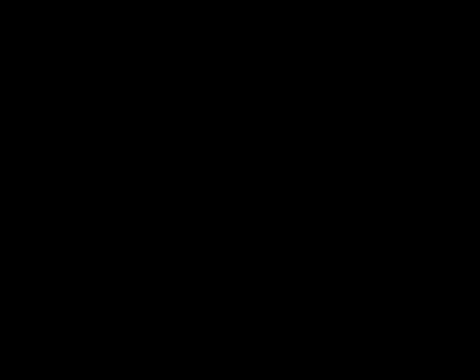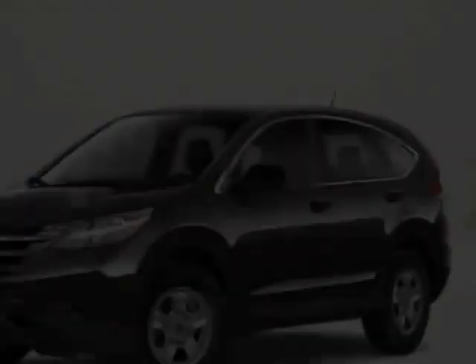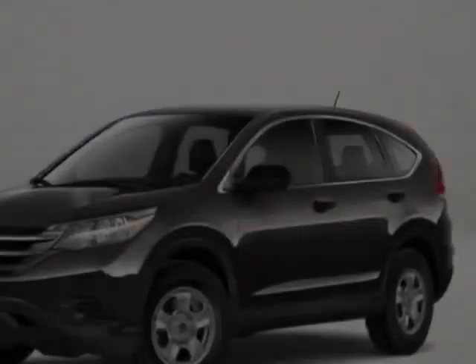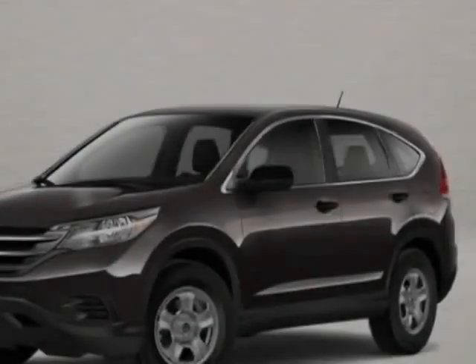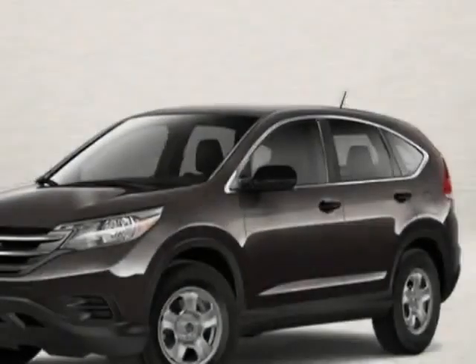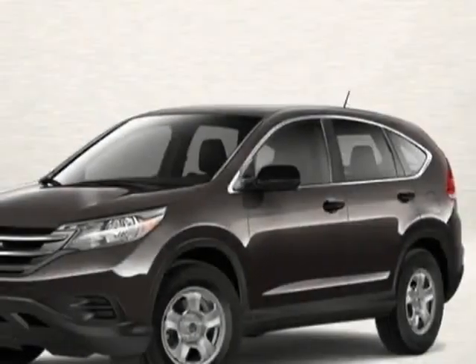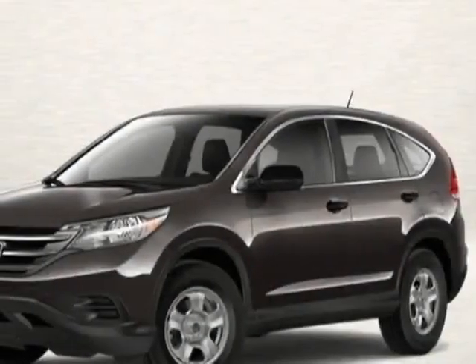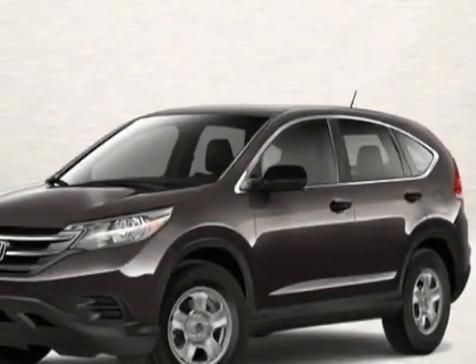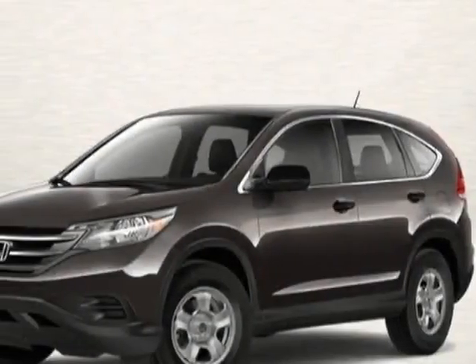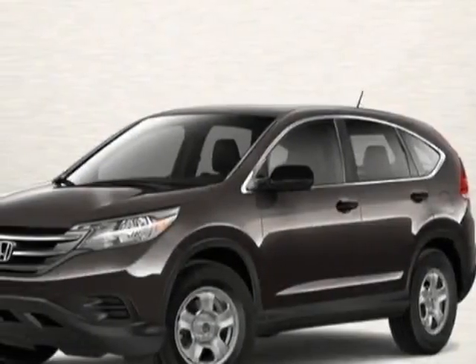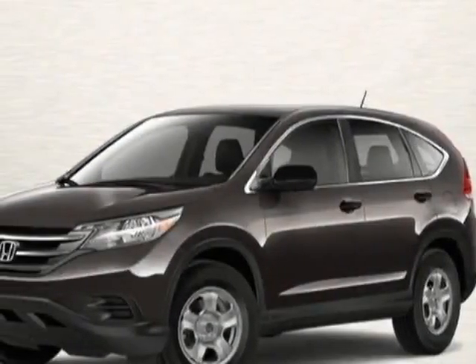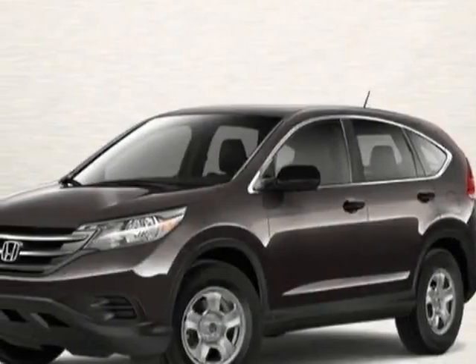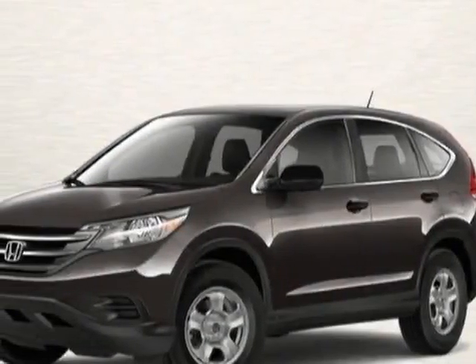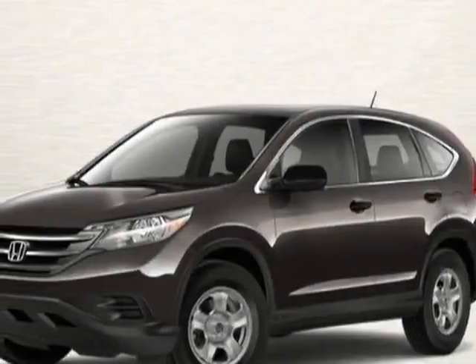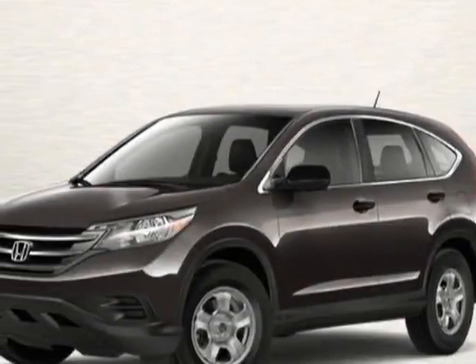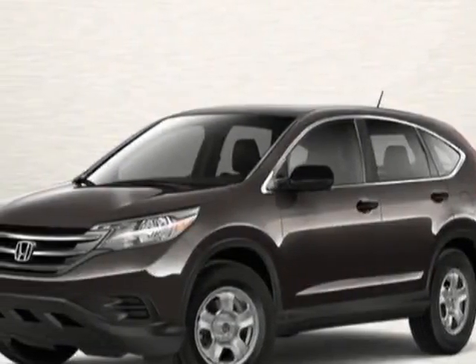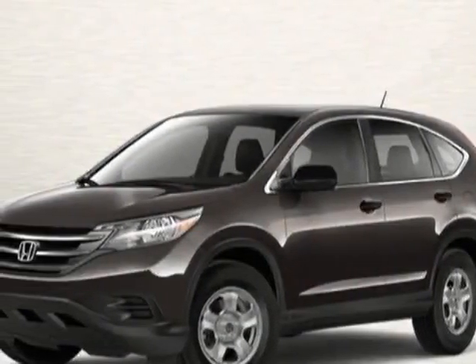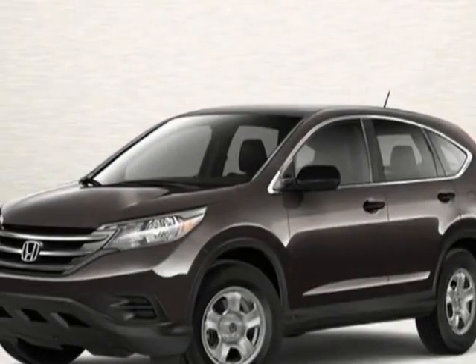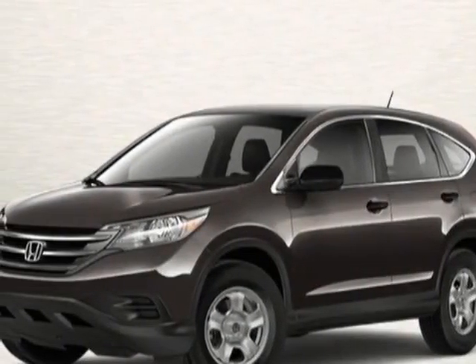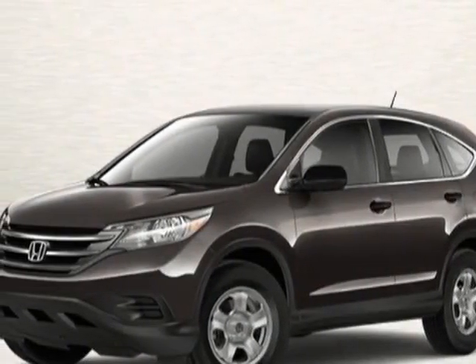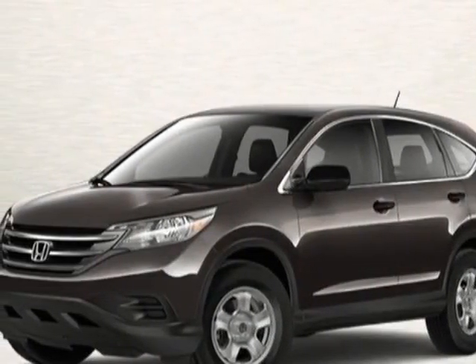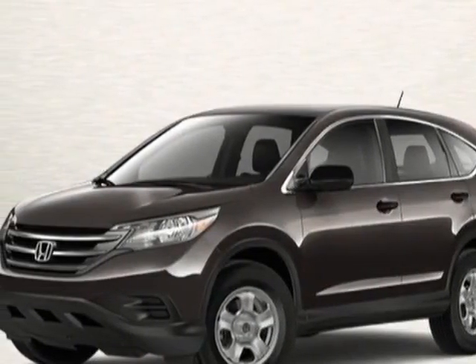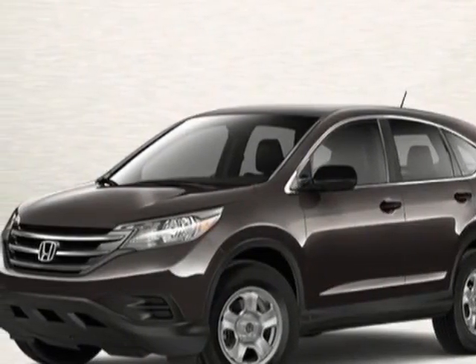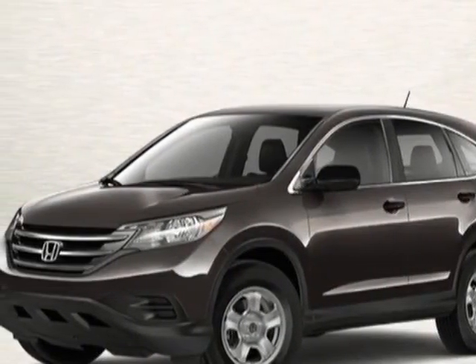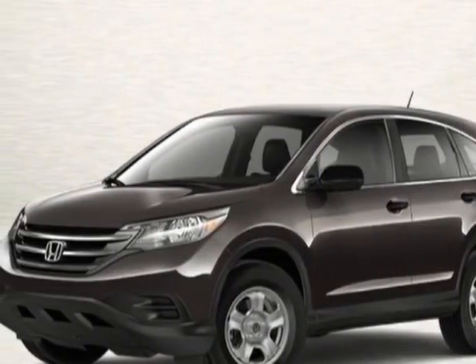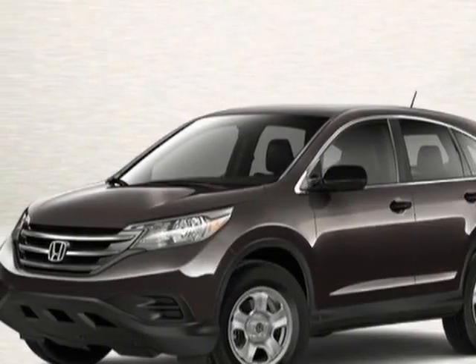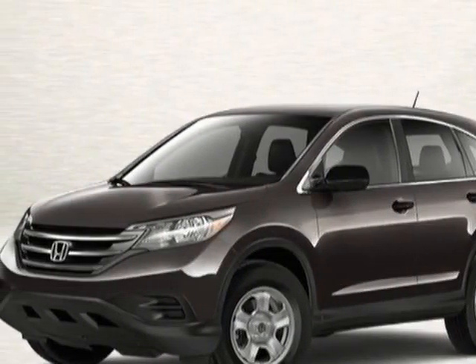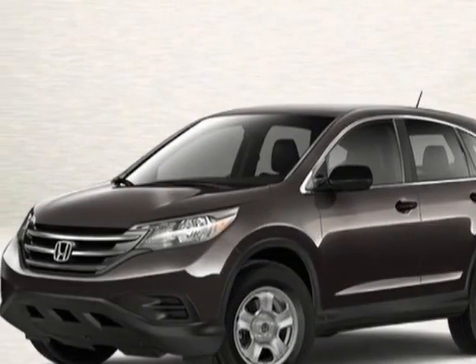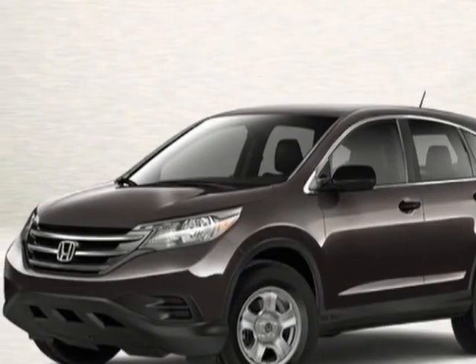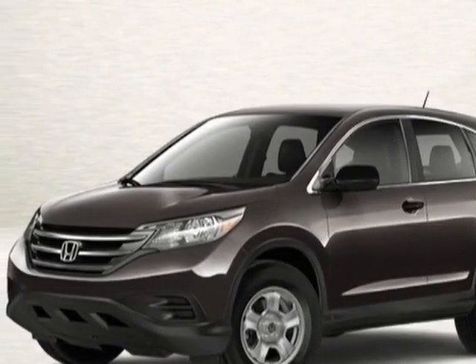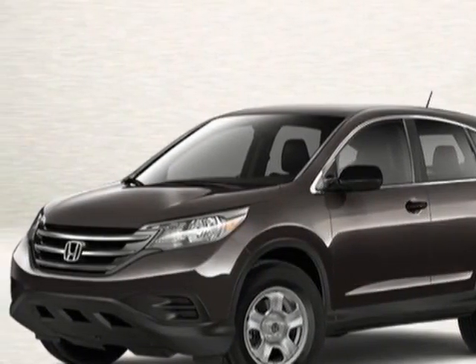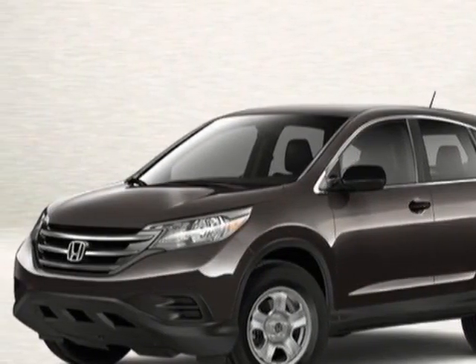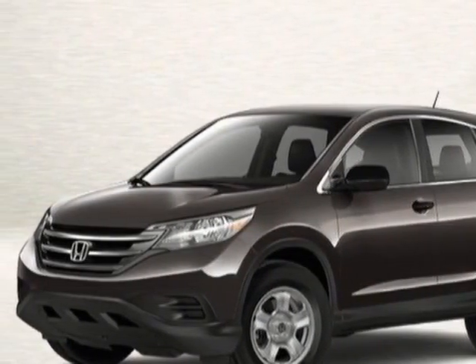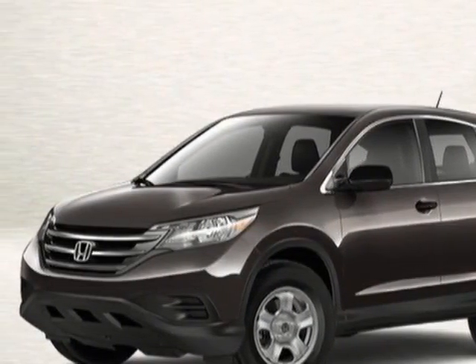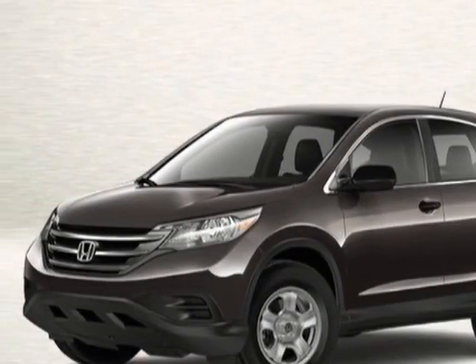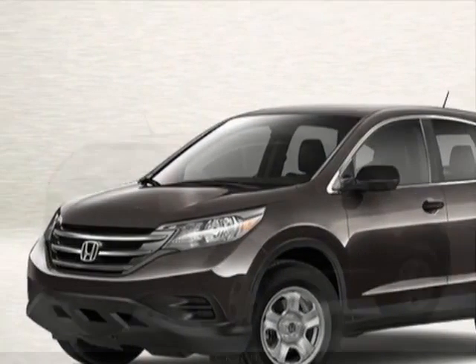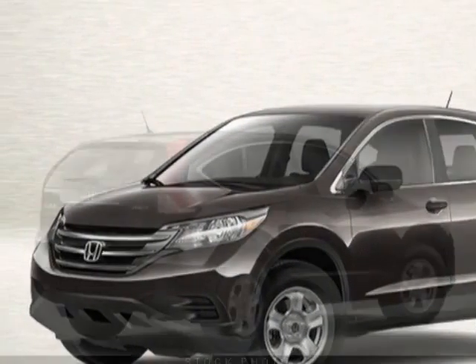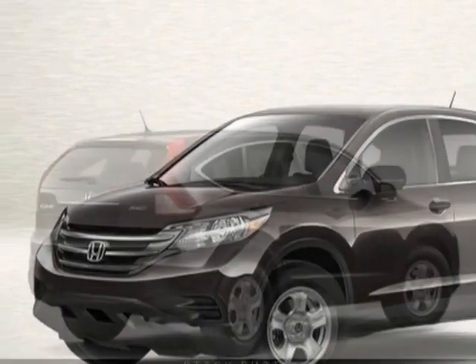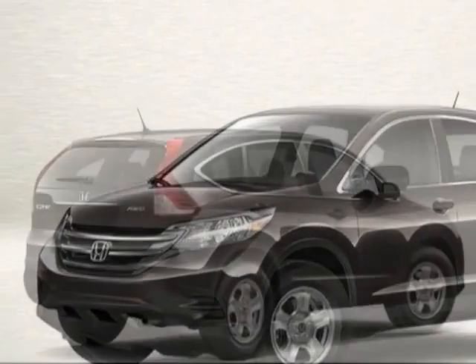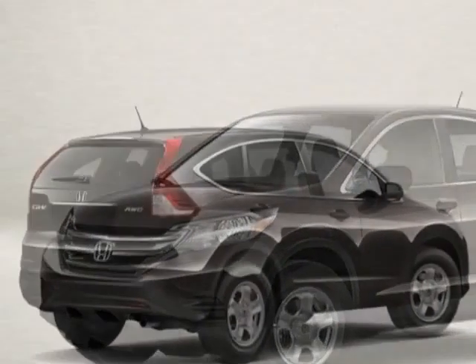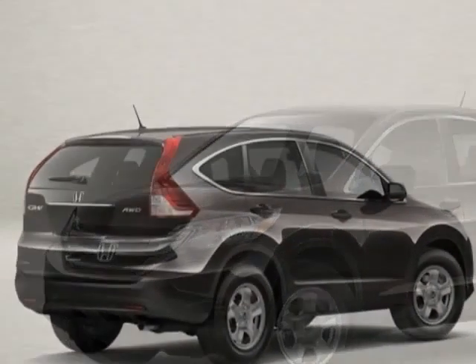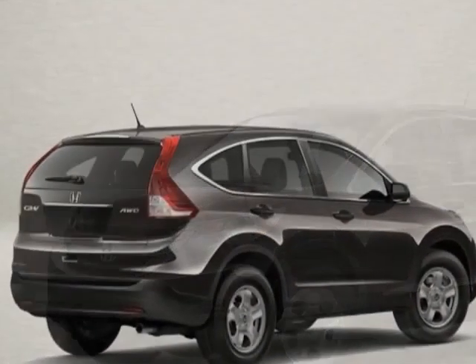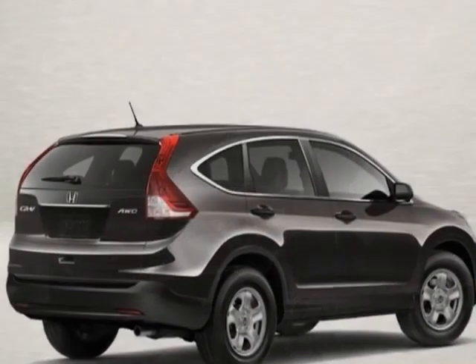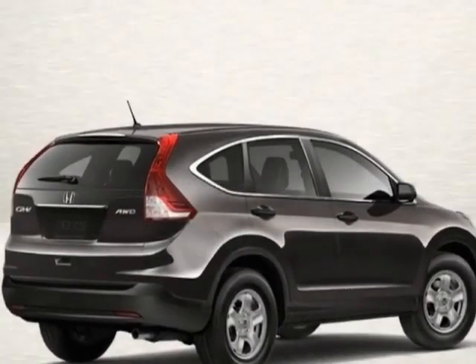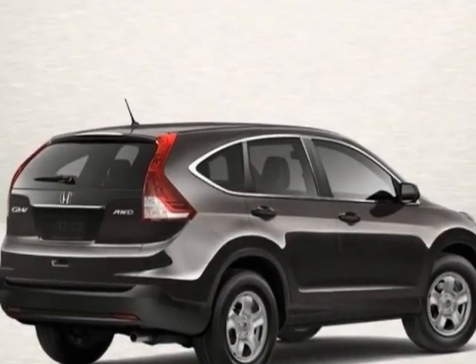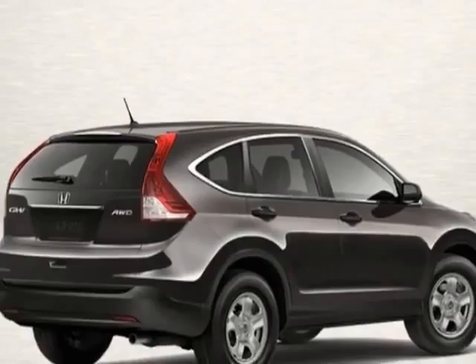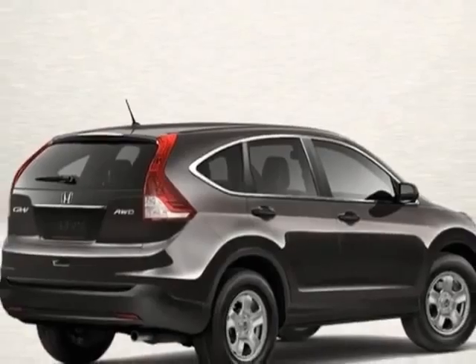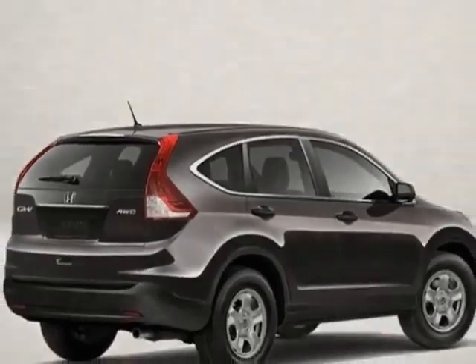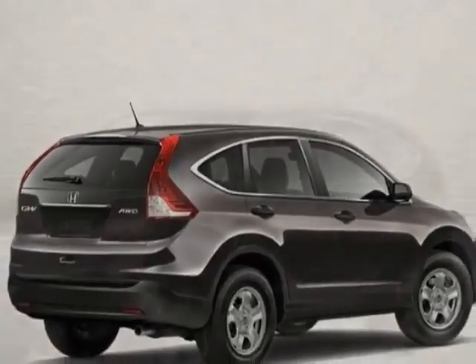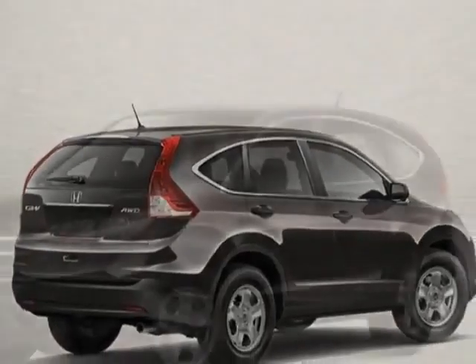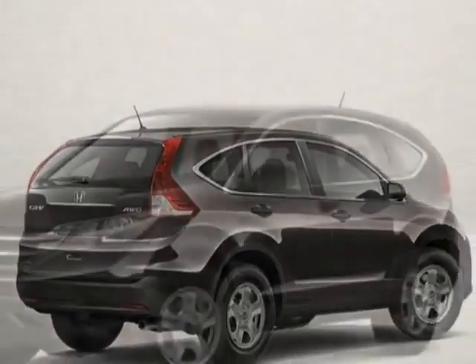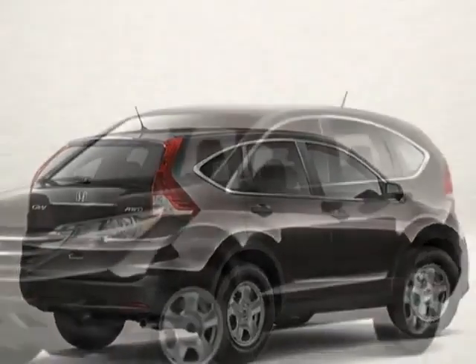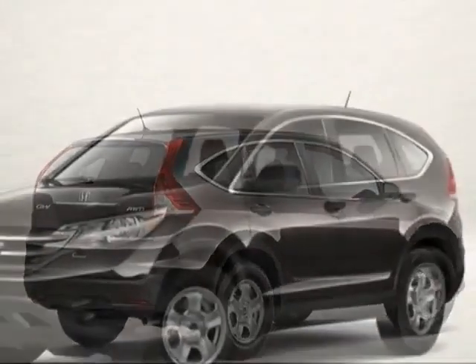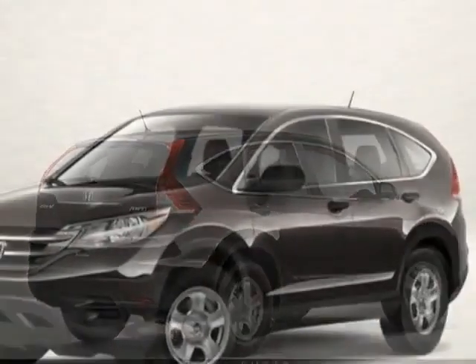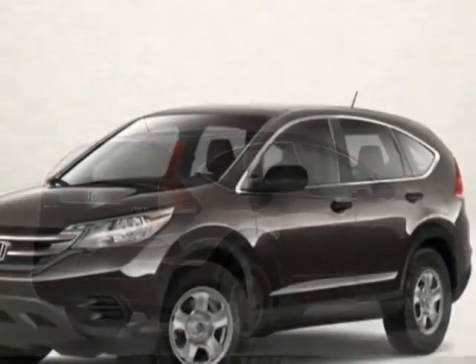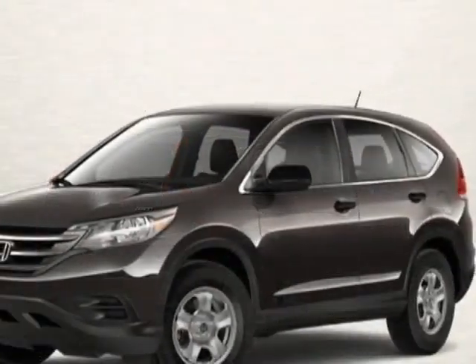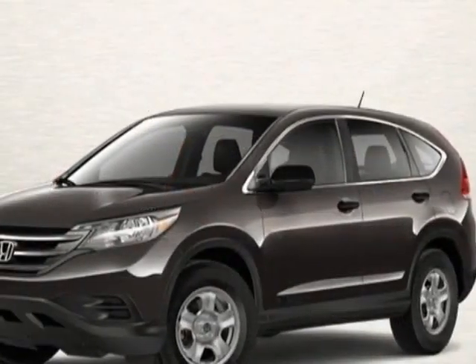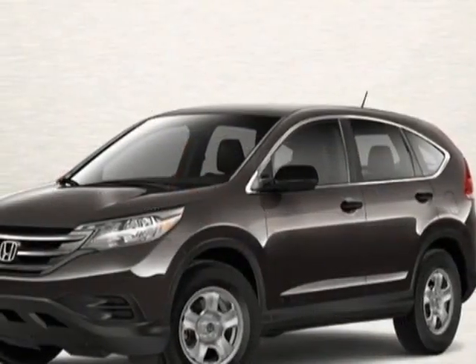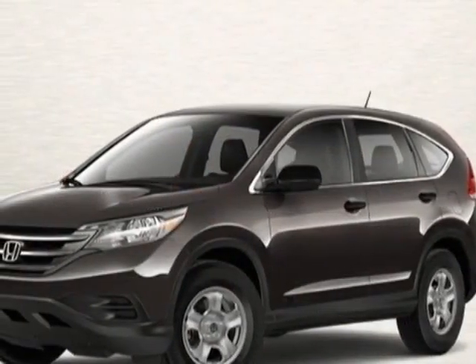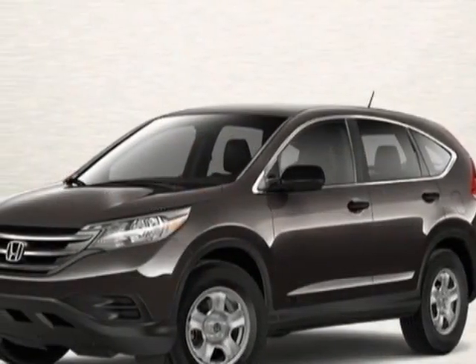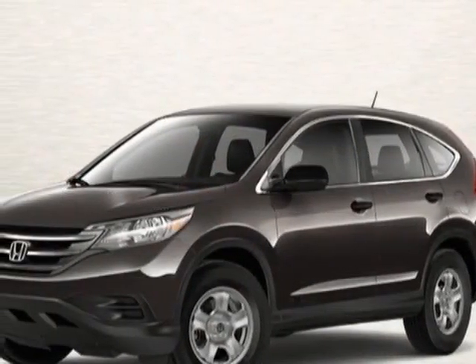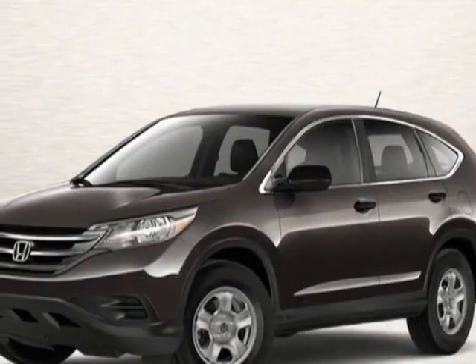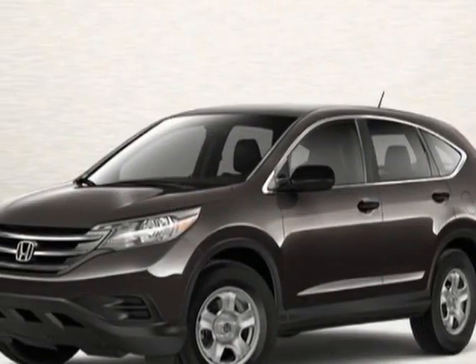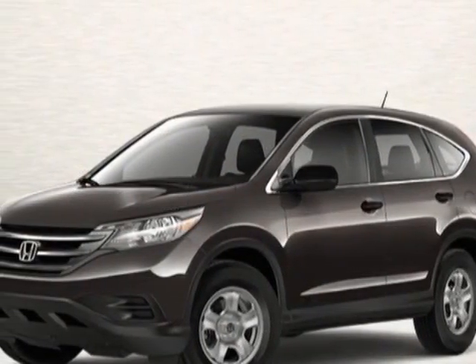Come take a look at this new 2013 Honda CR-V. For your protection, this vehicle has a full factory warranty.